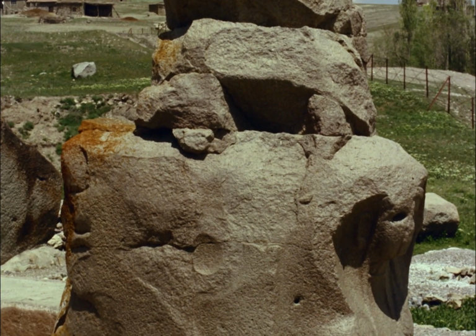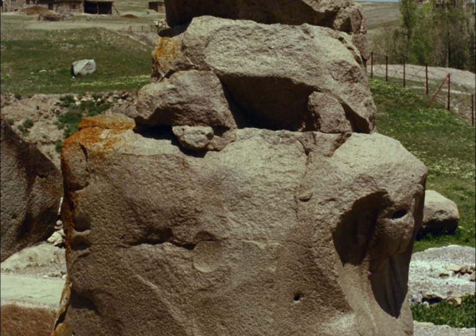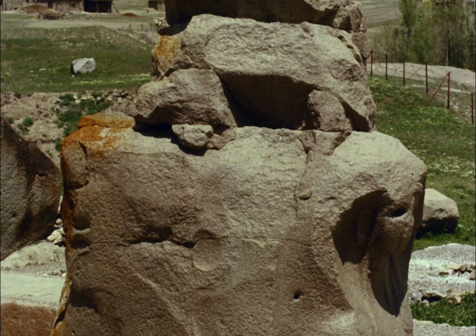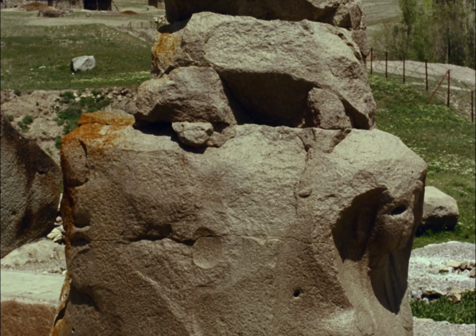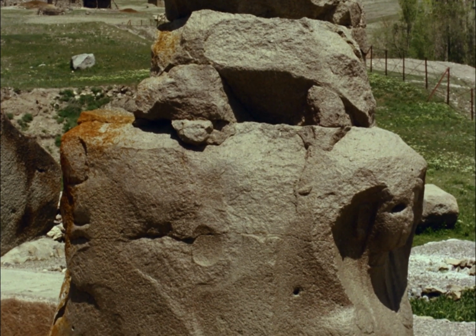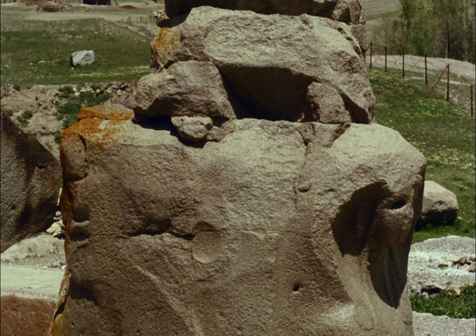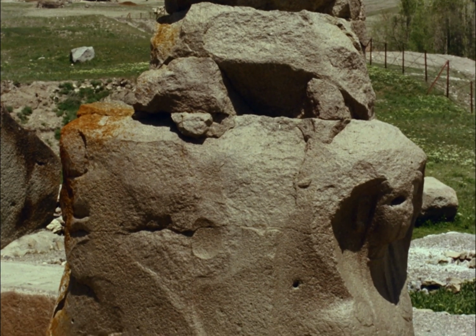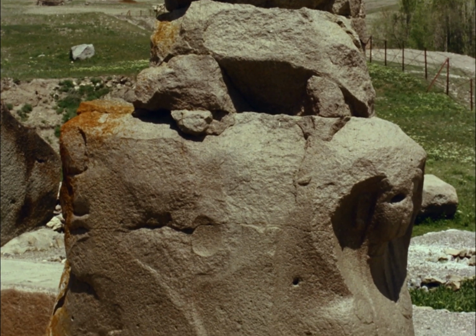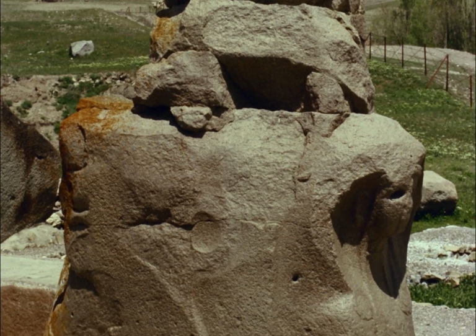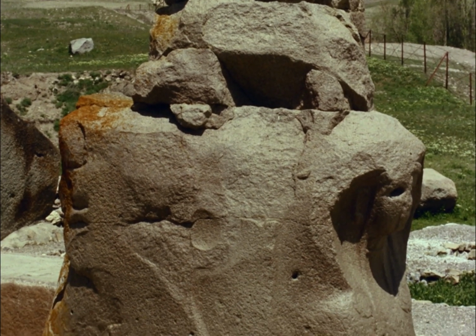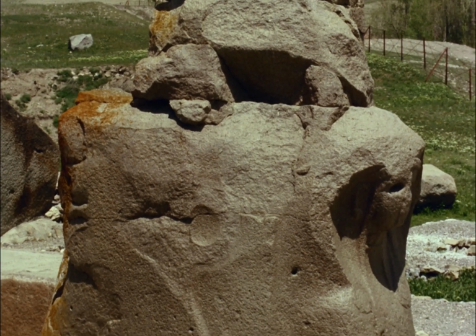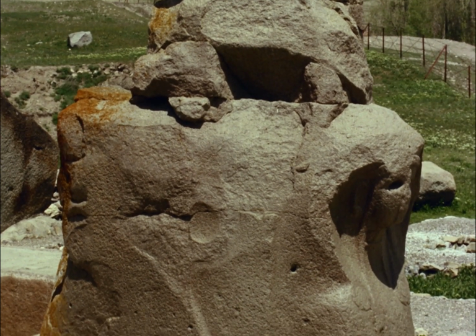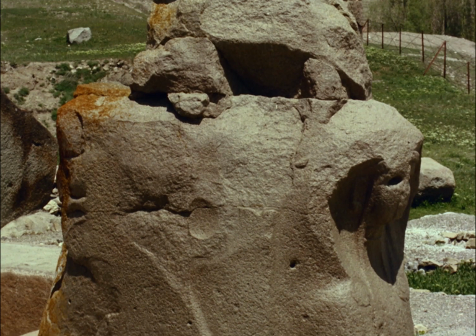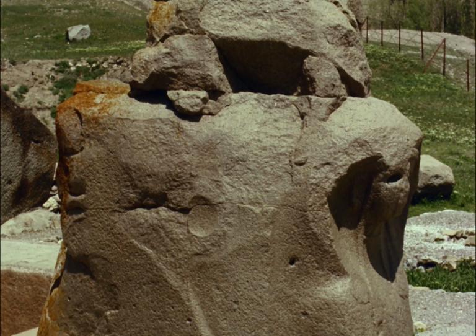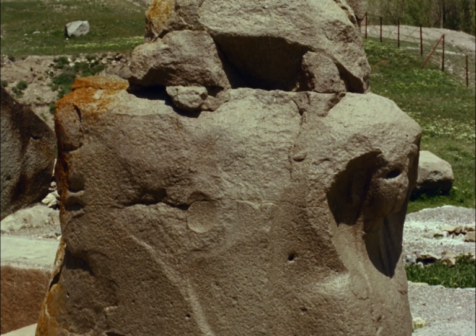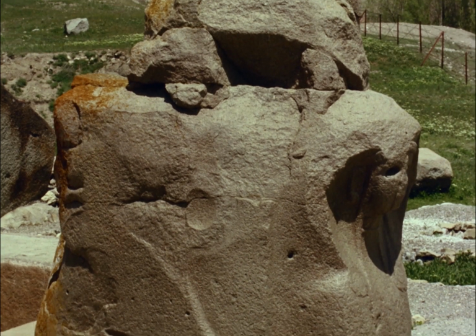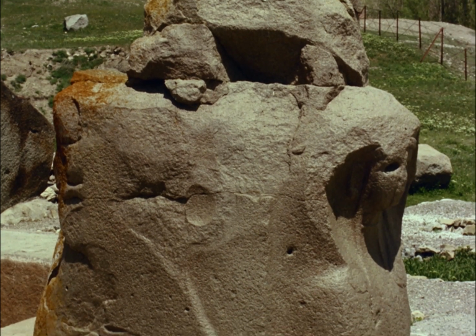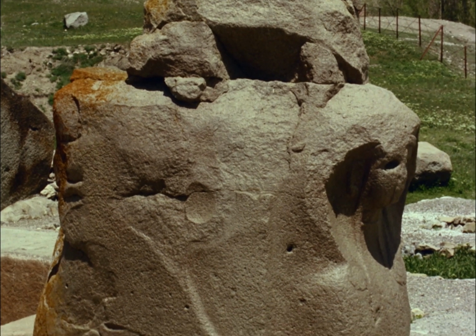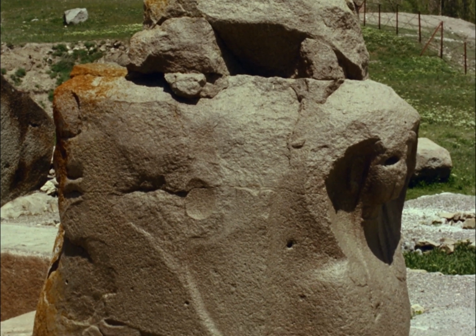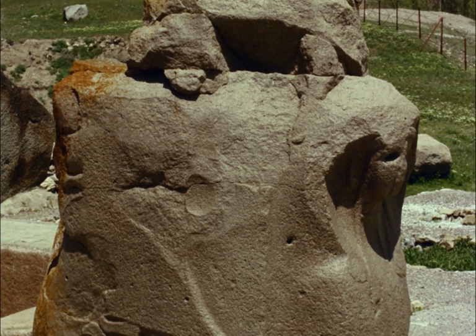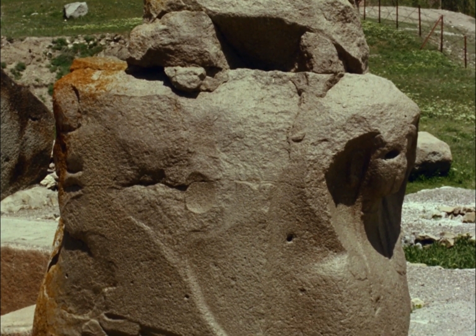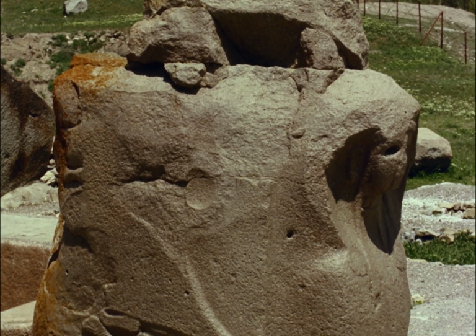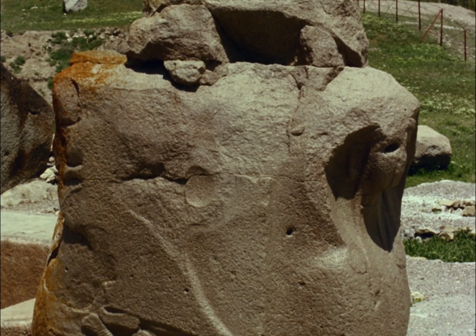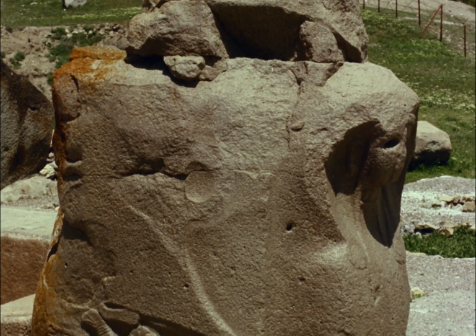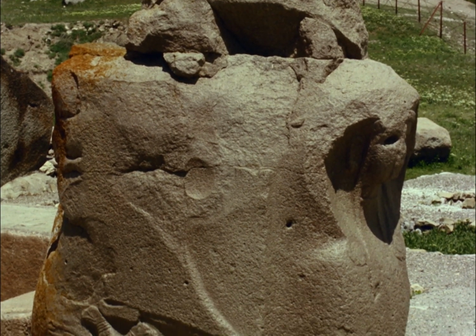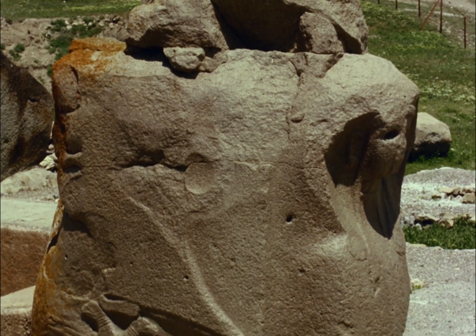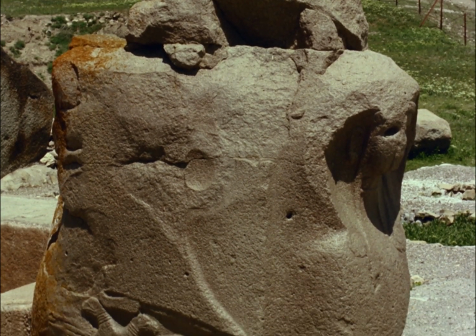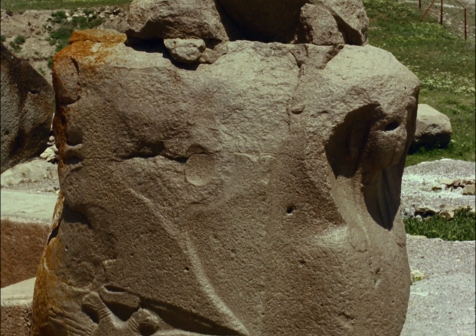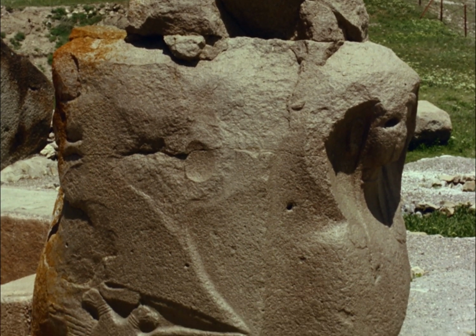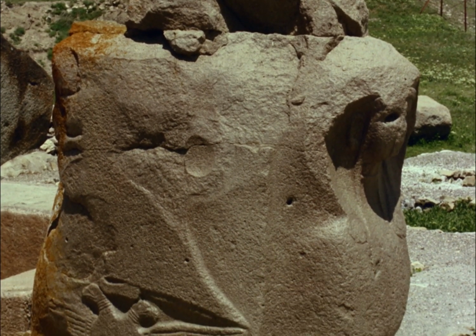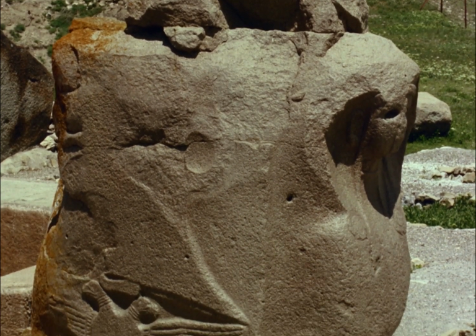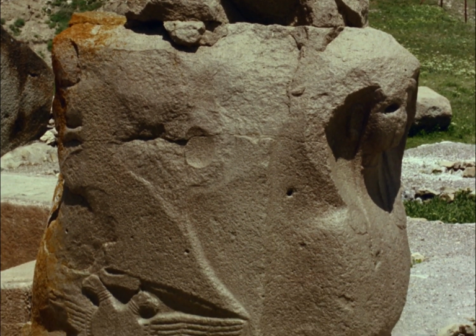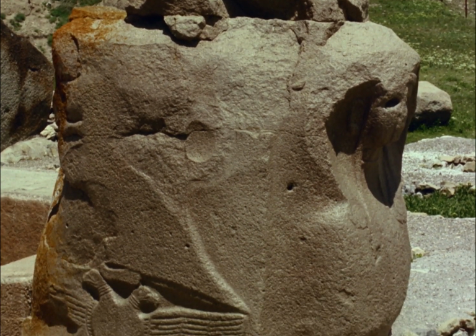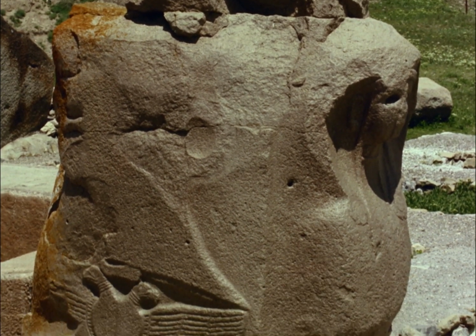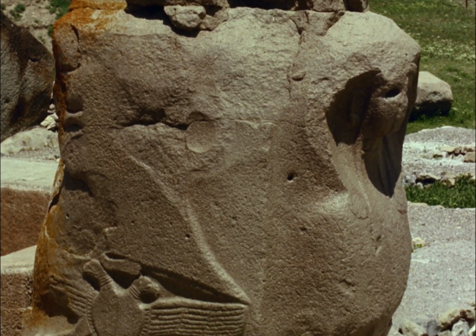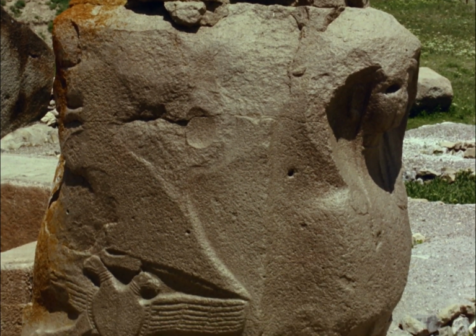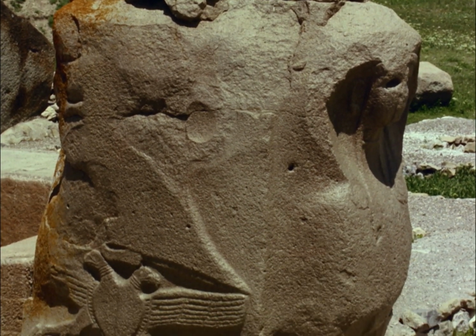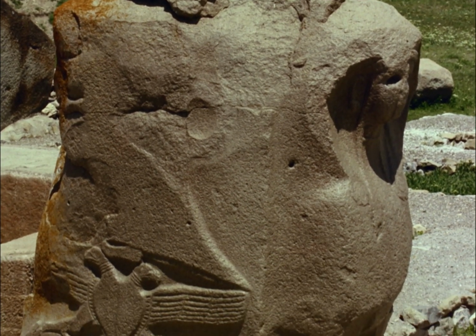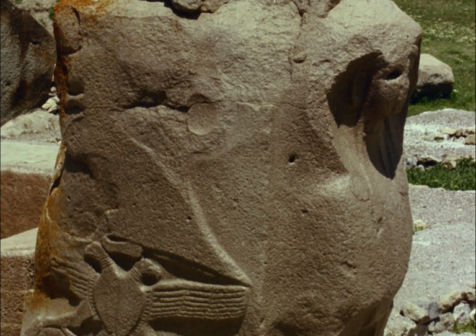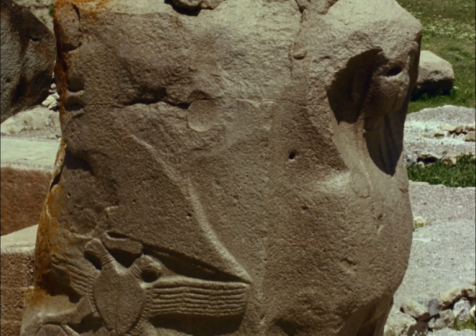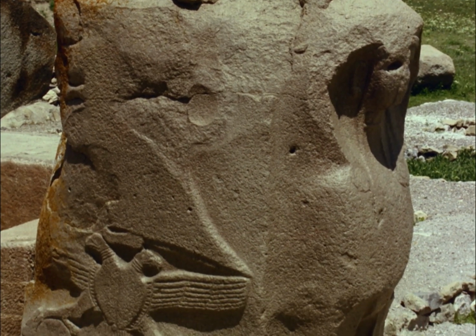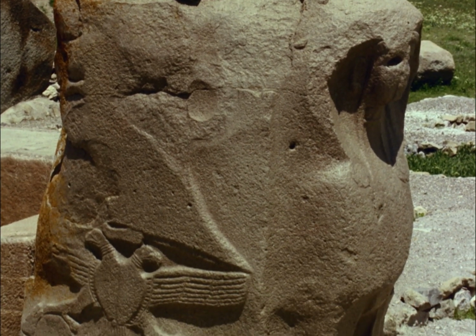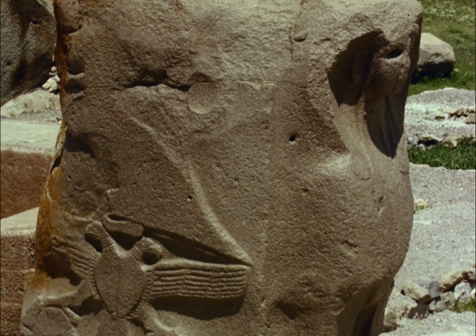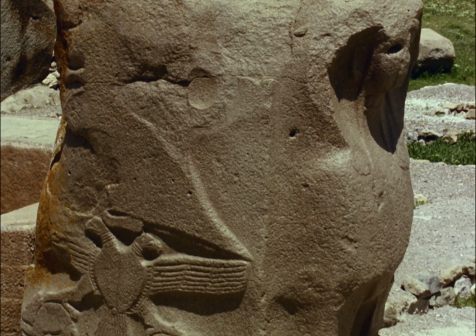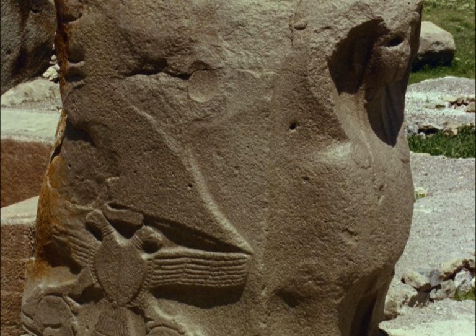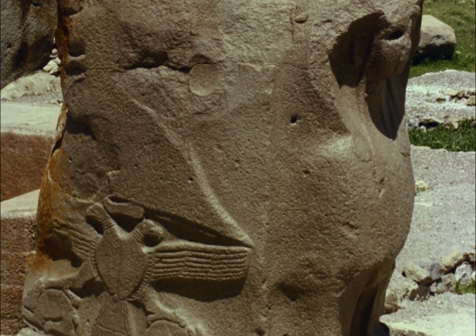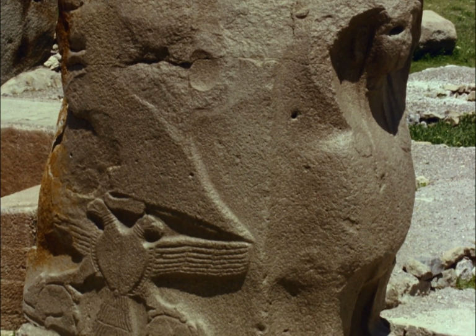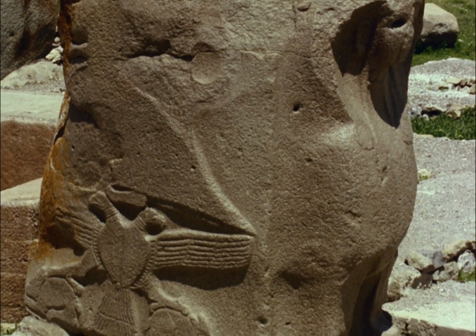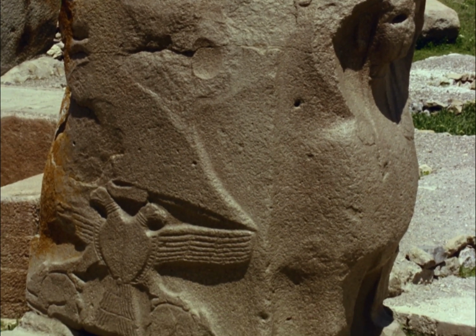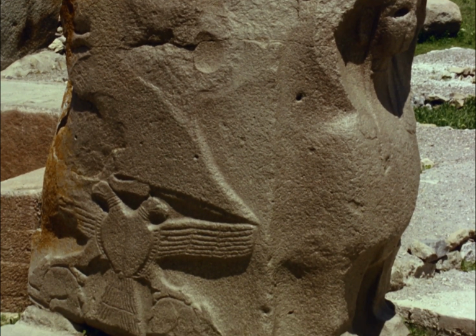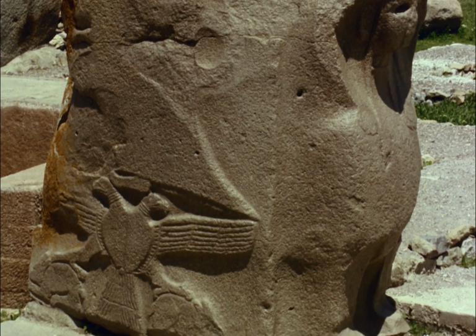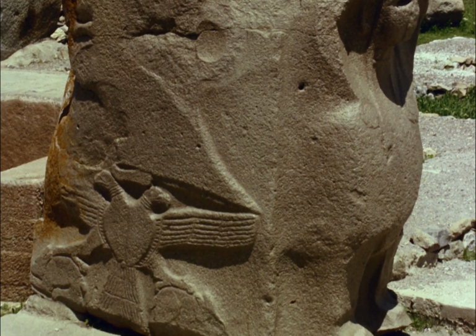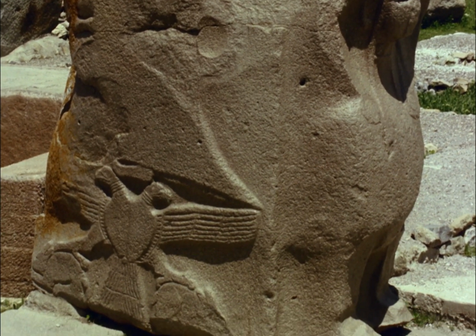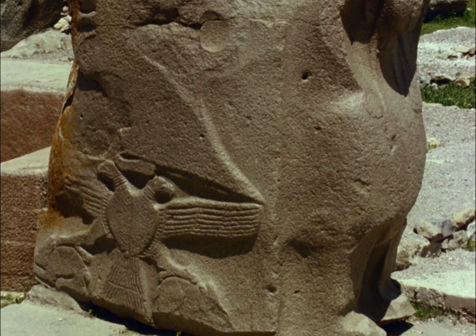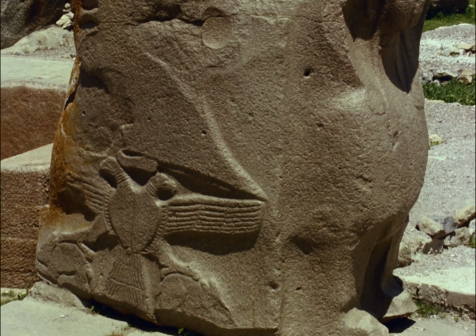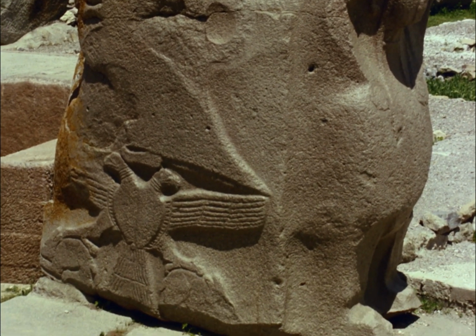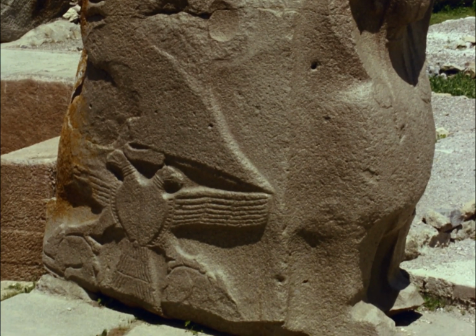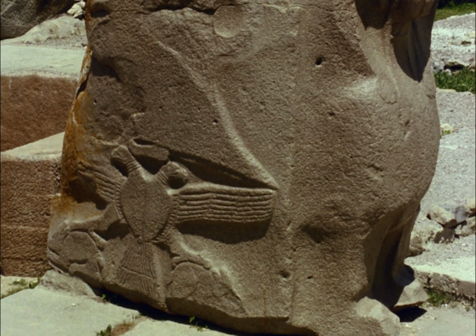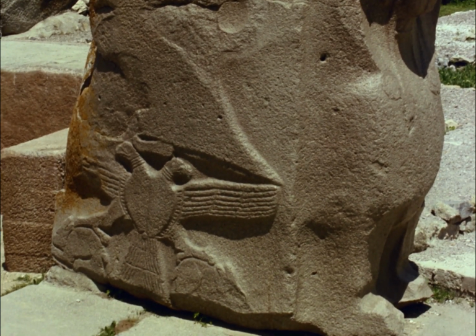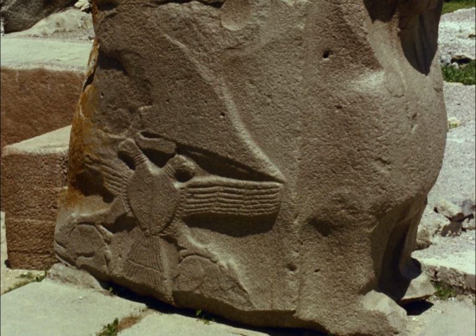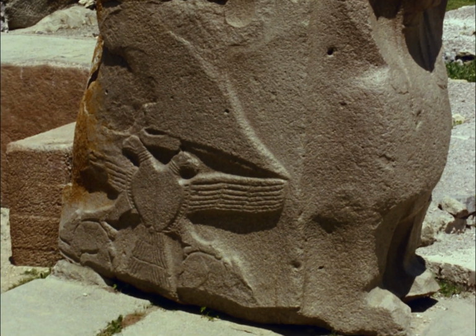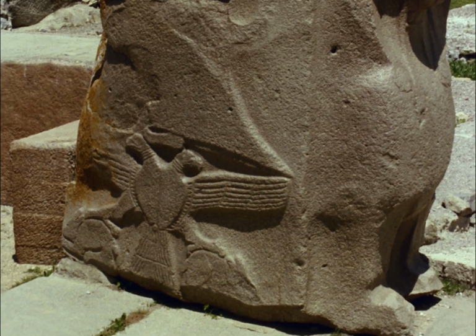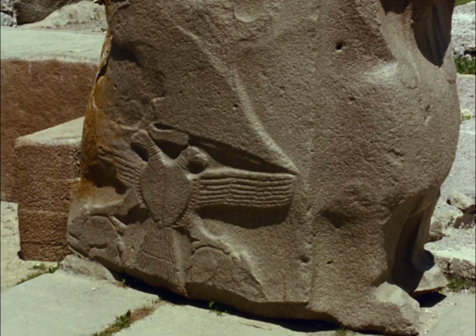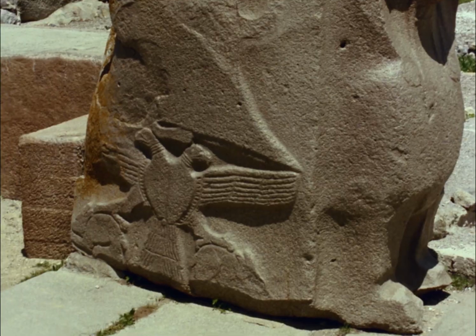We now see the famous double-headed eagle of the Hittites with two rabbits in its claws.